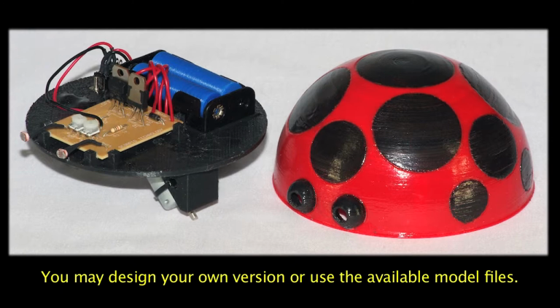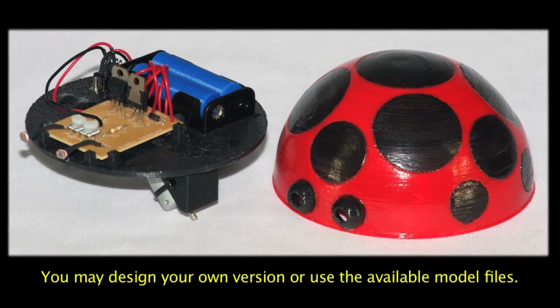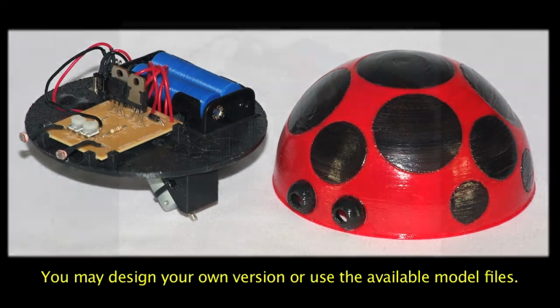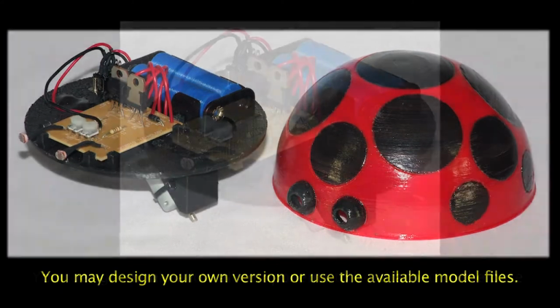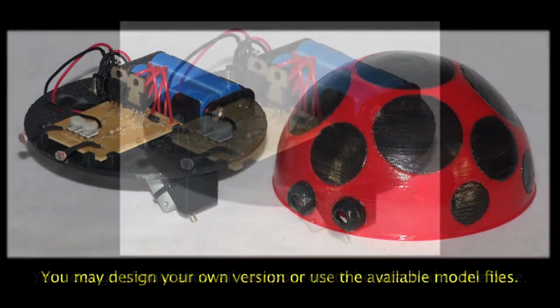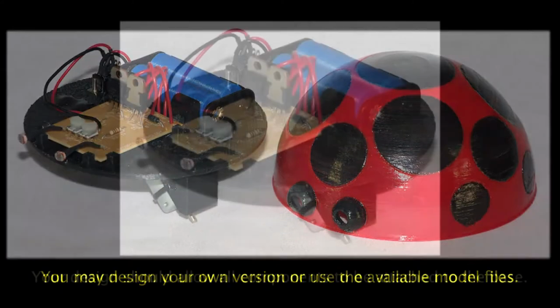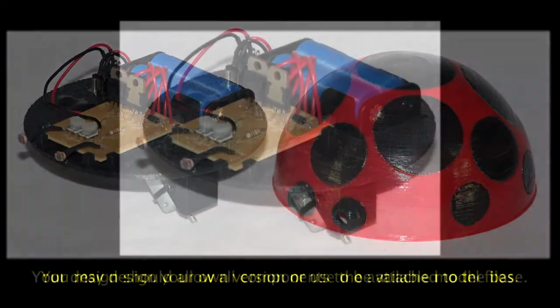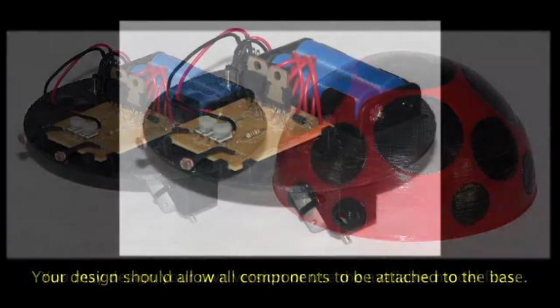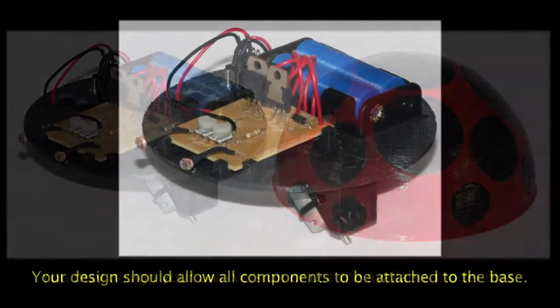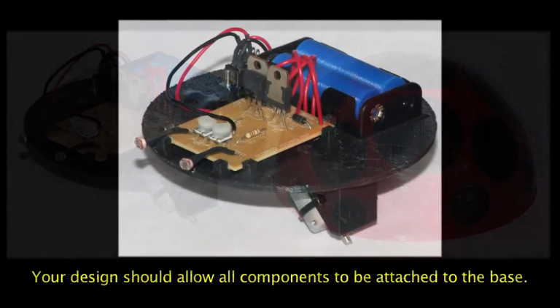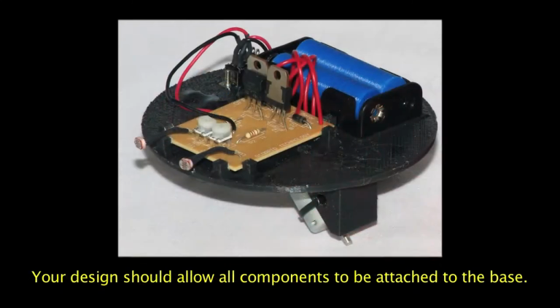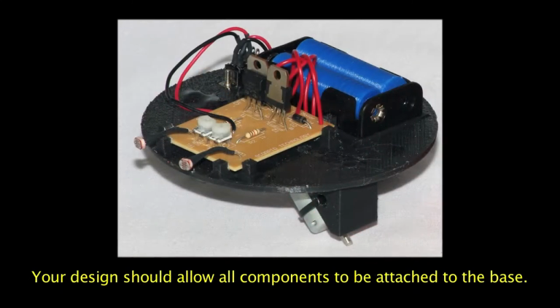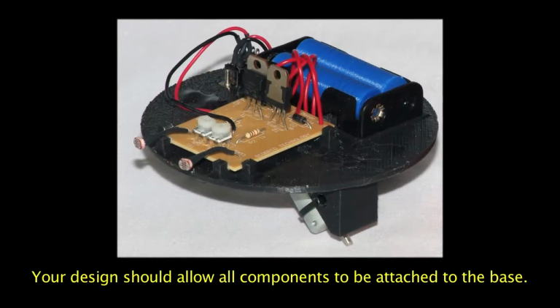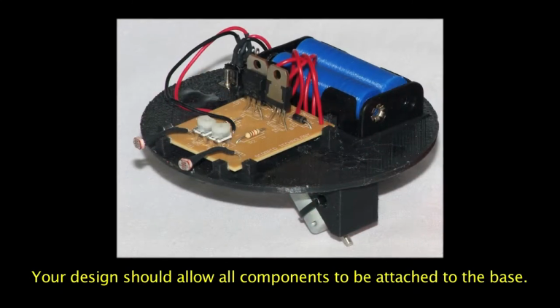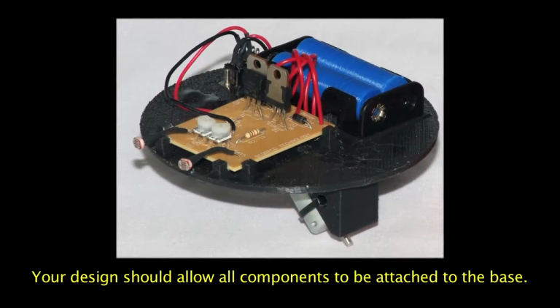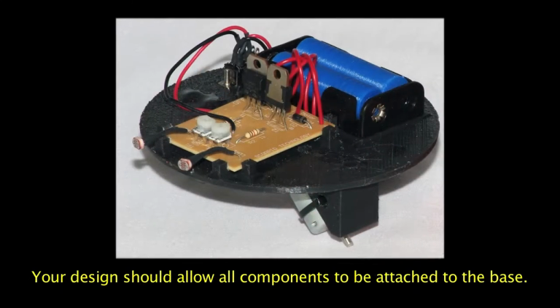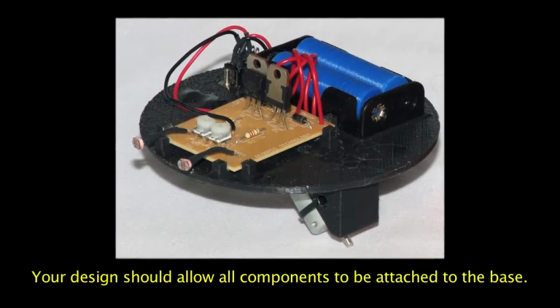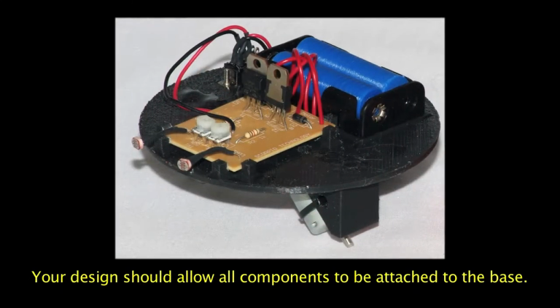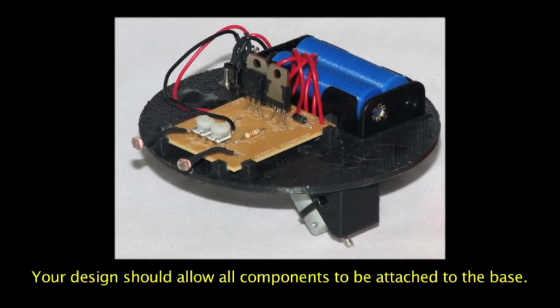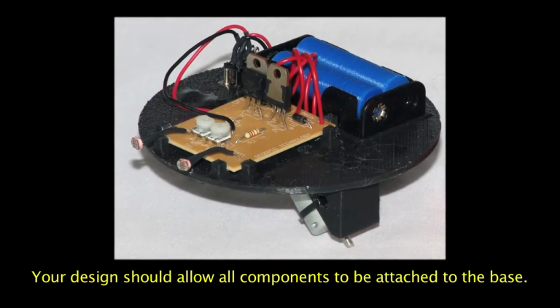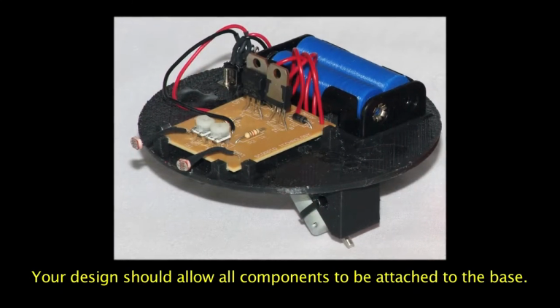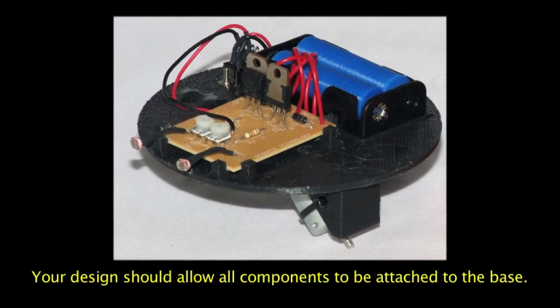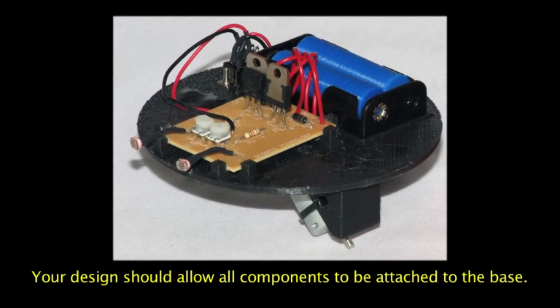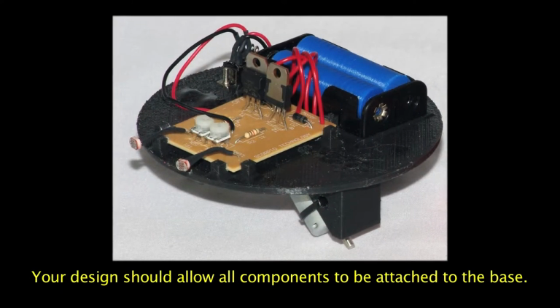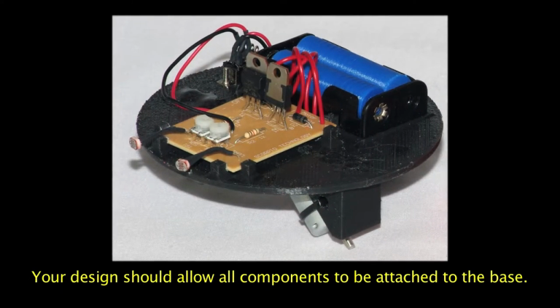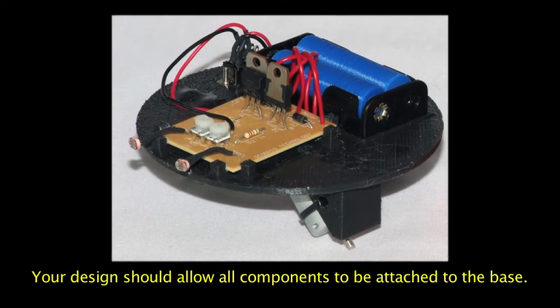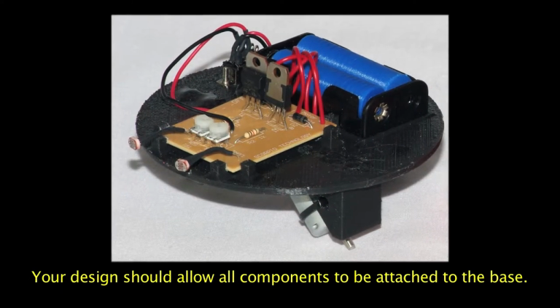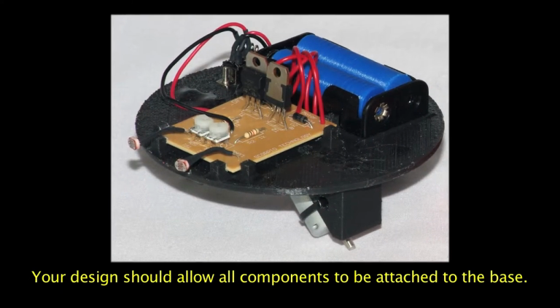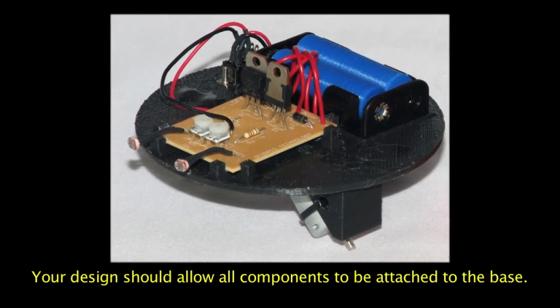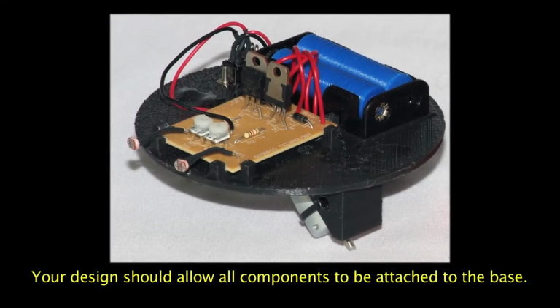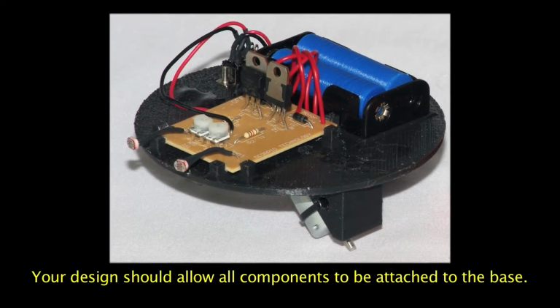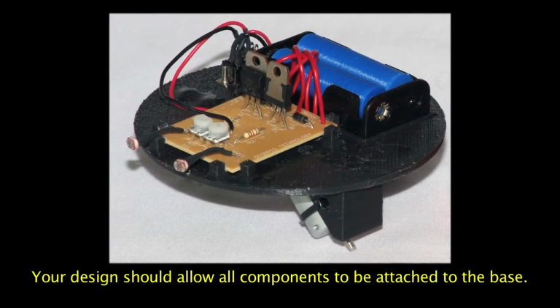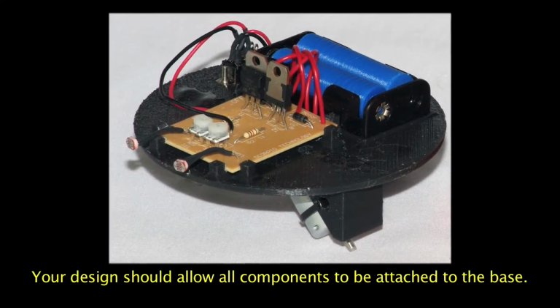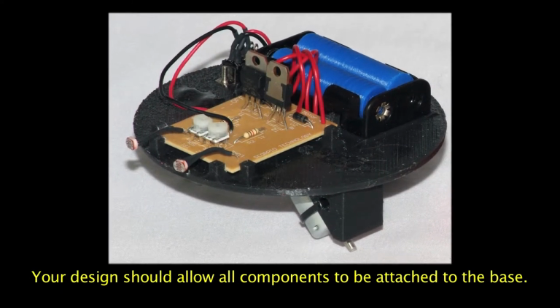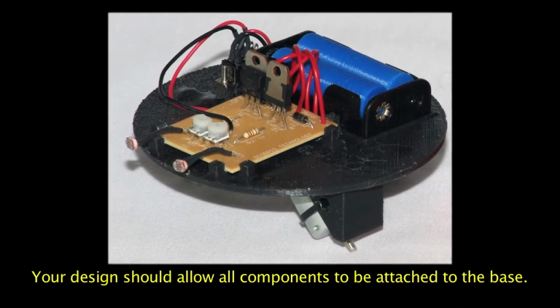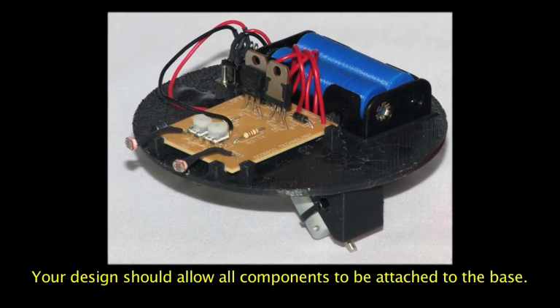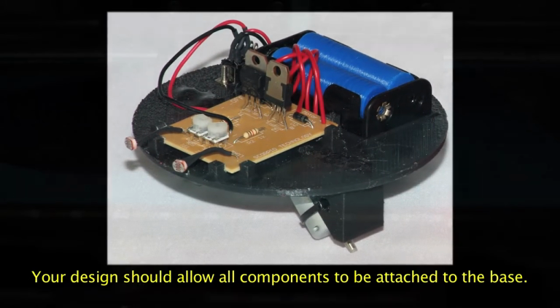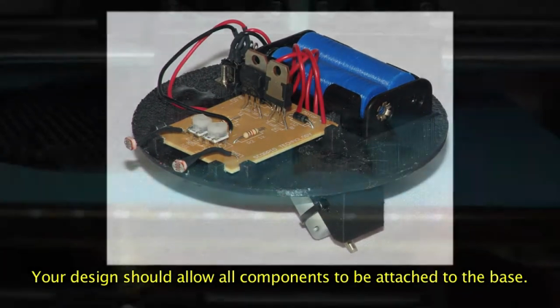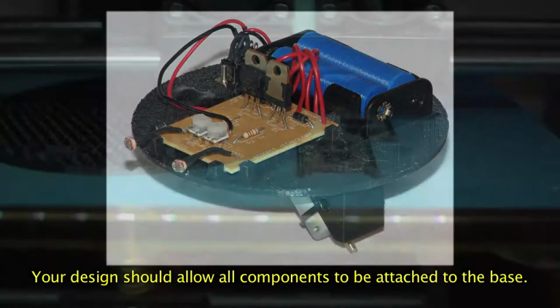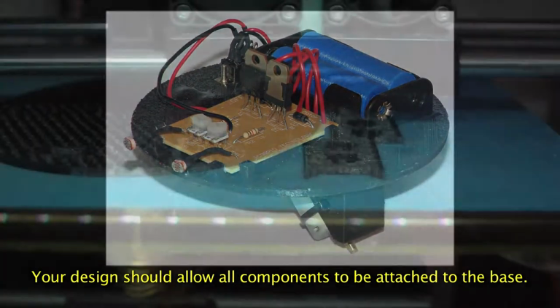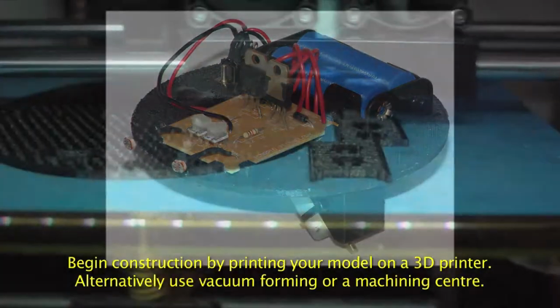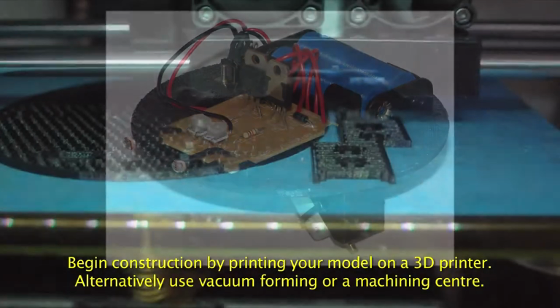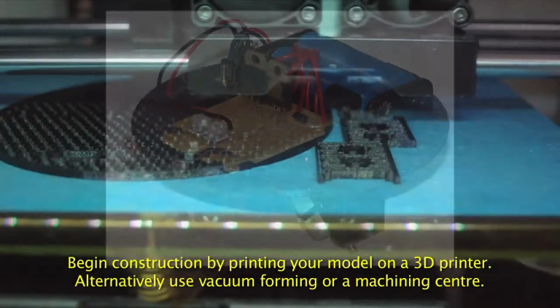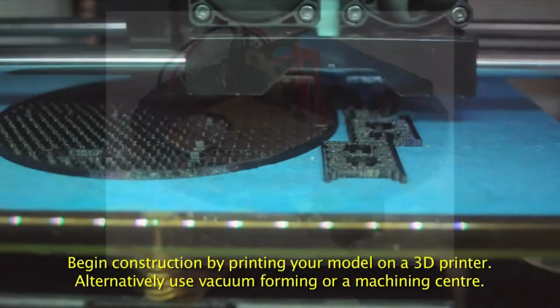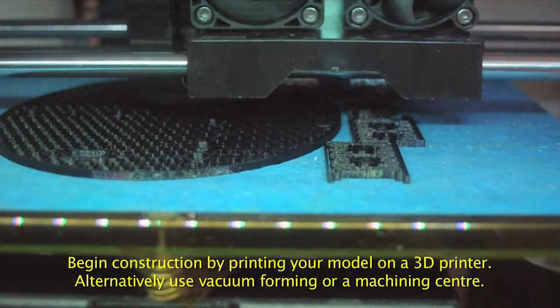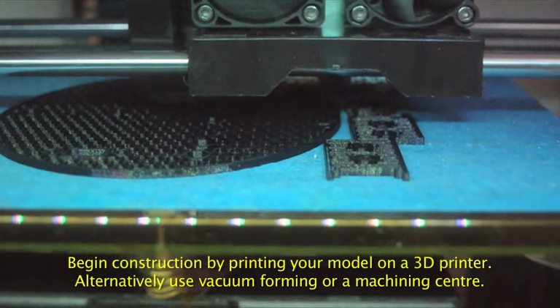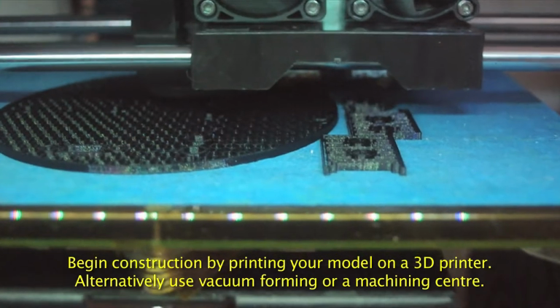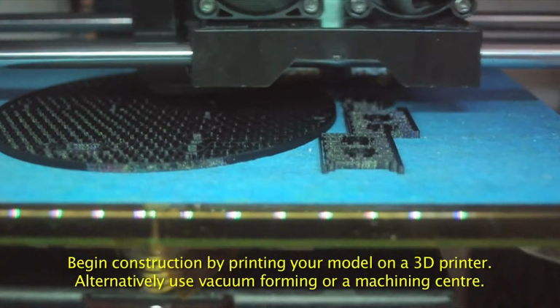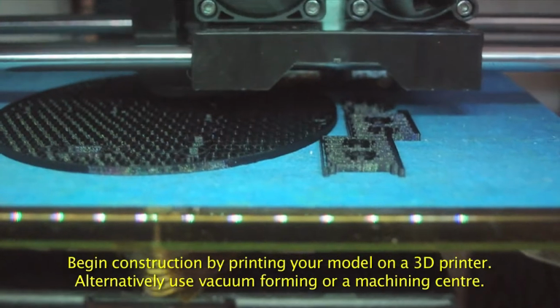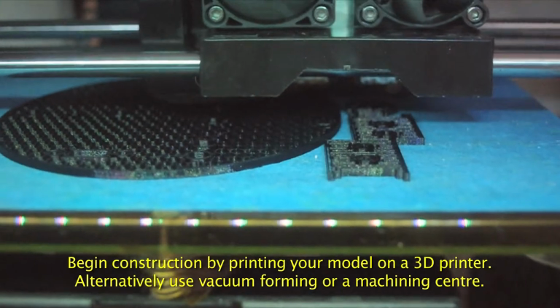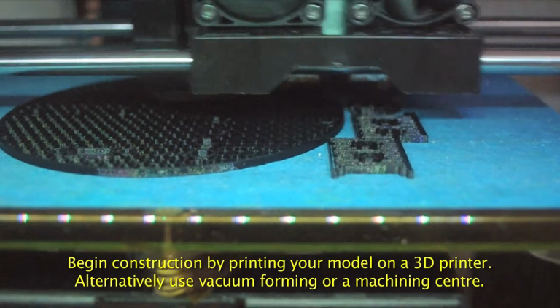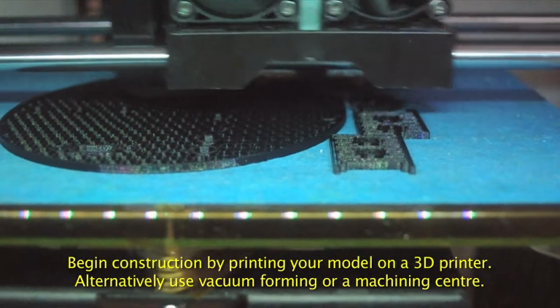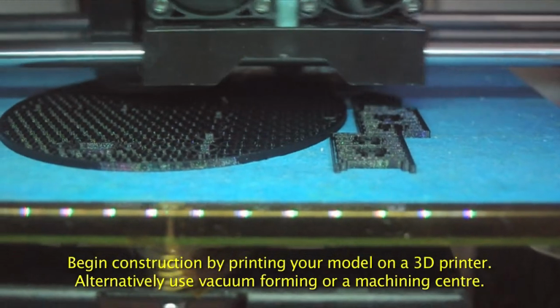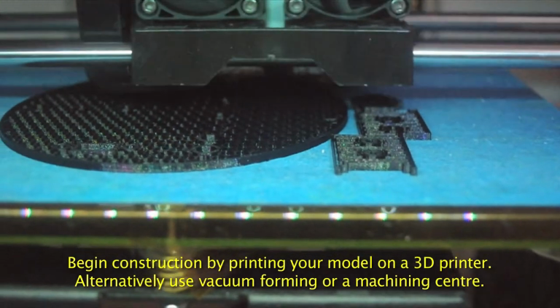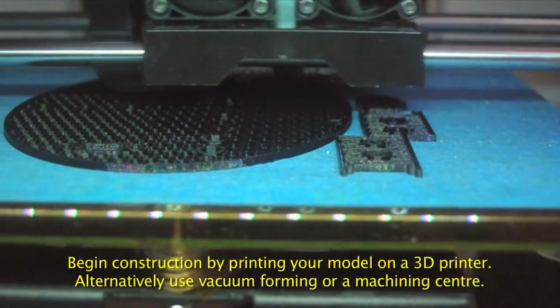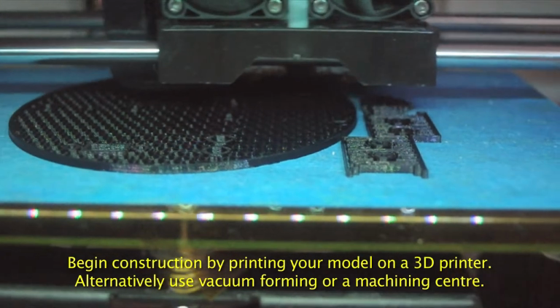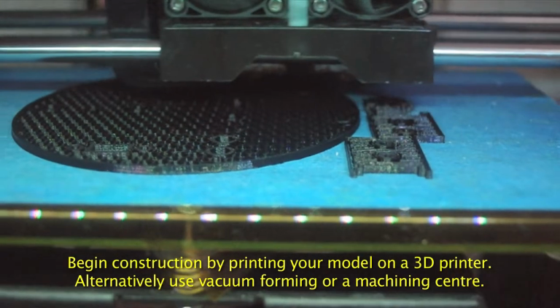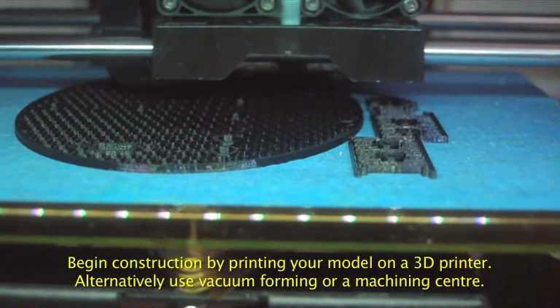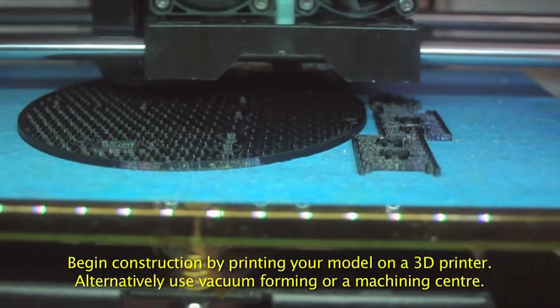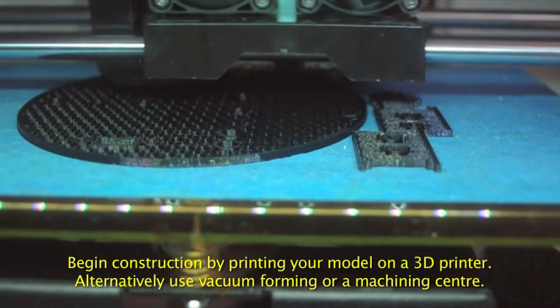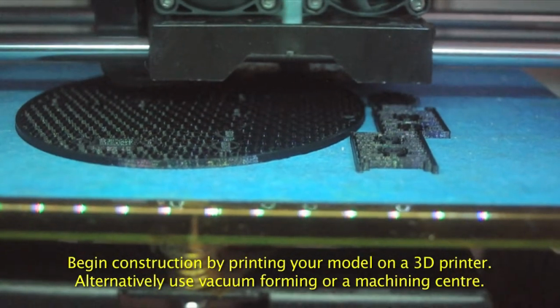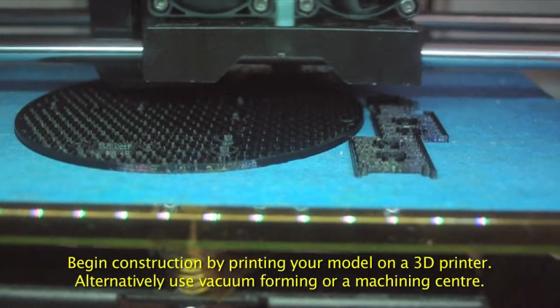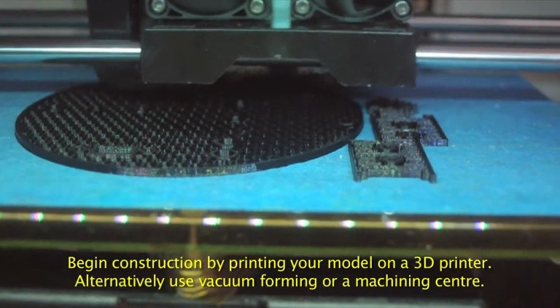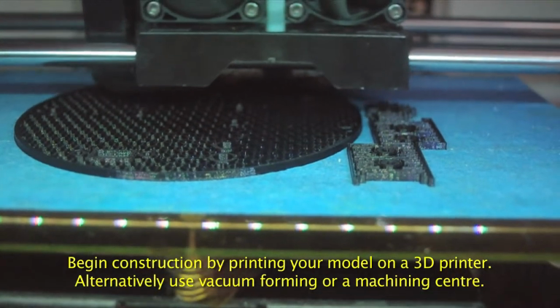To construct the Ladybird, you will need to attach the components to a base. Print out the parts using a 3D printer.